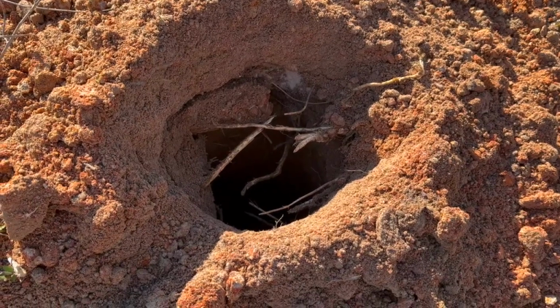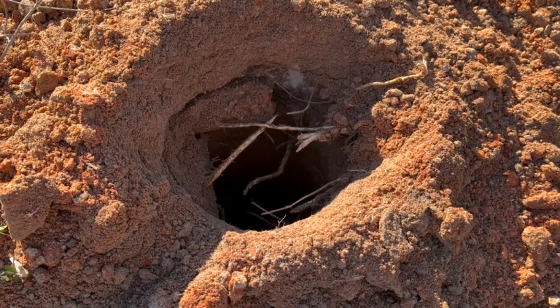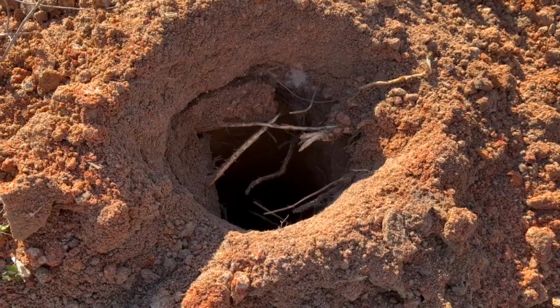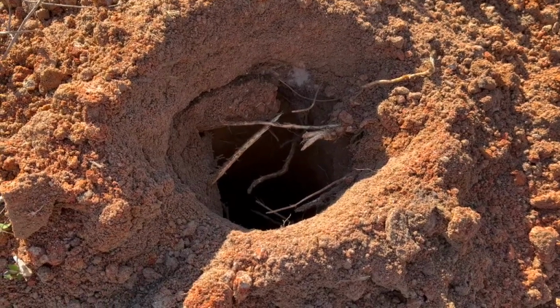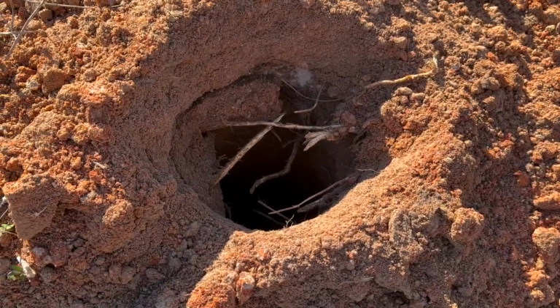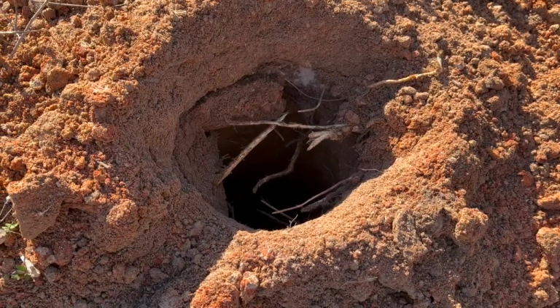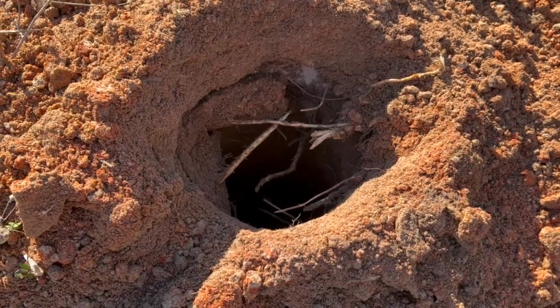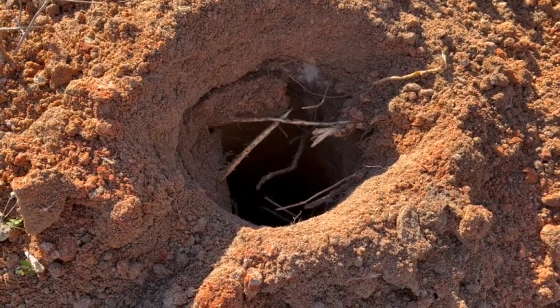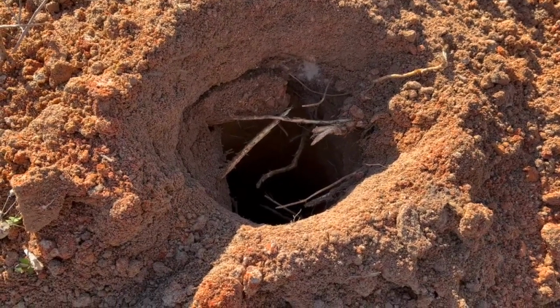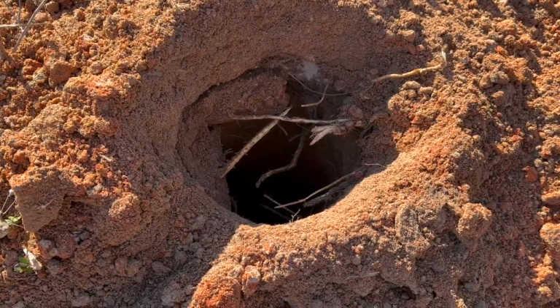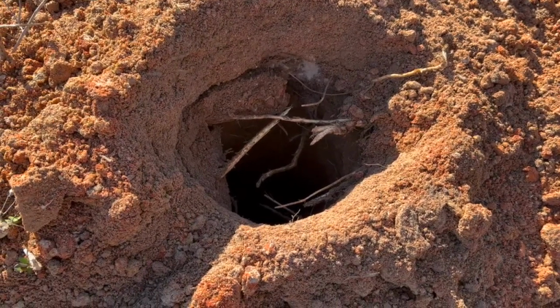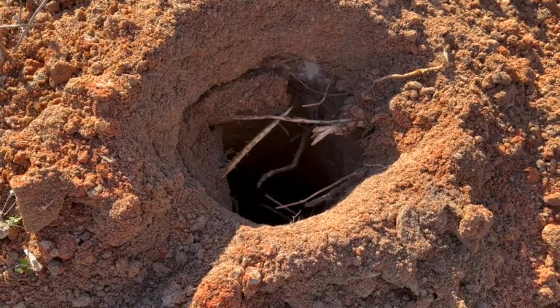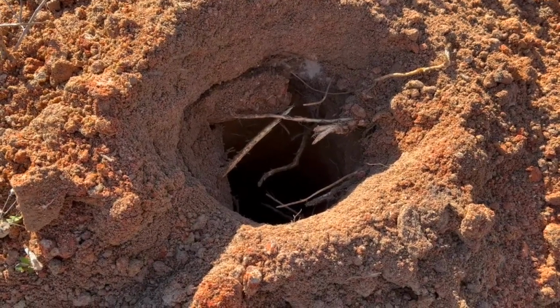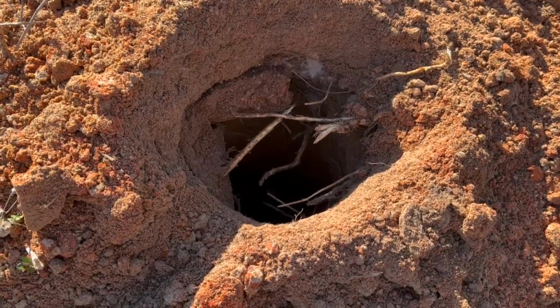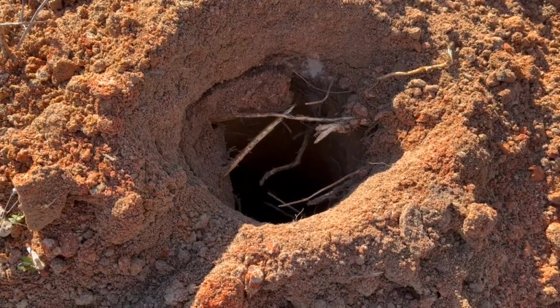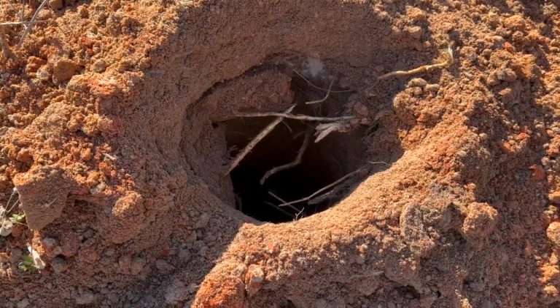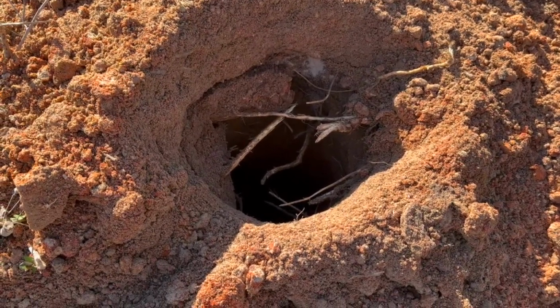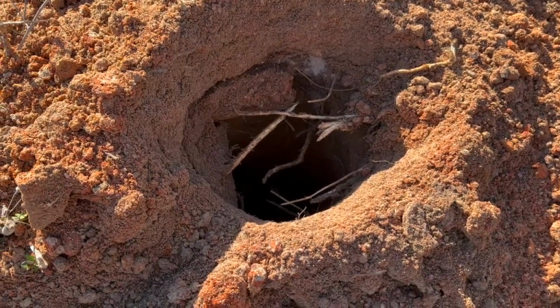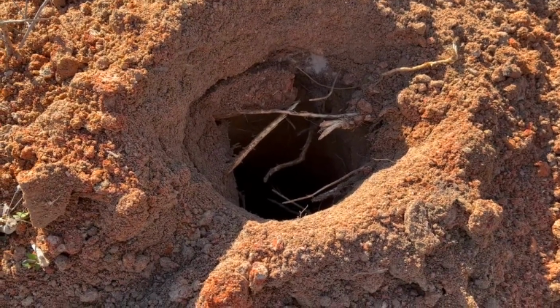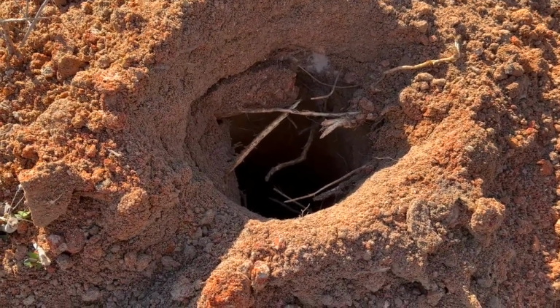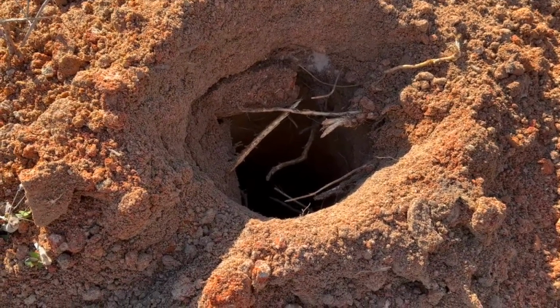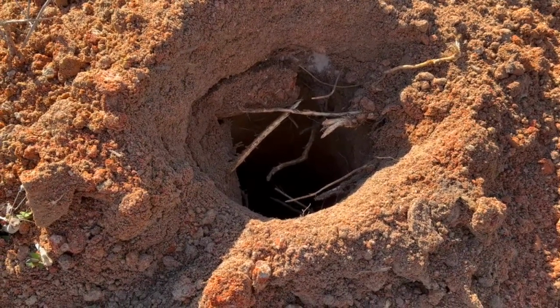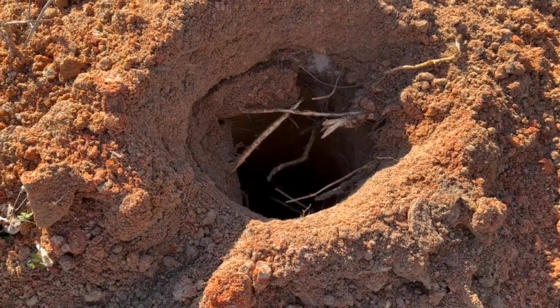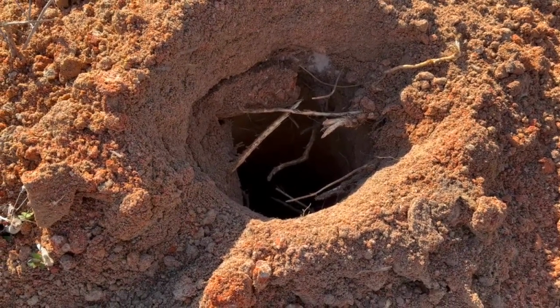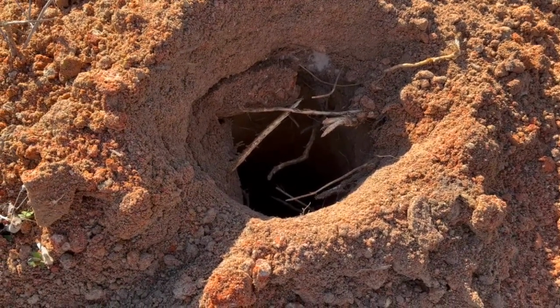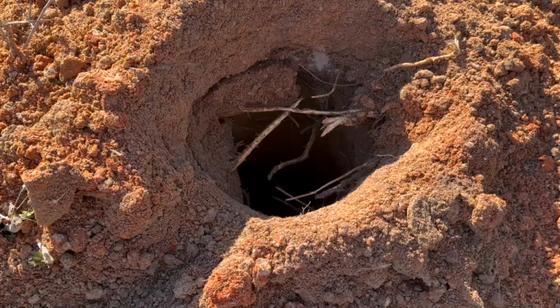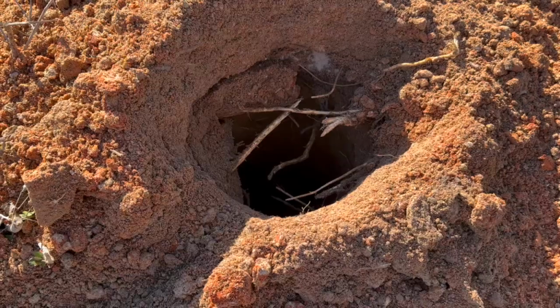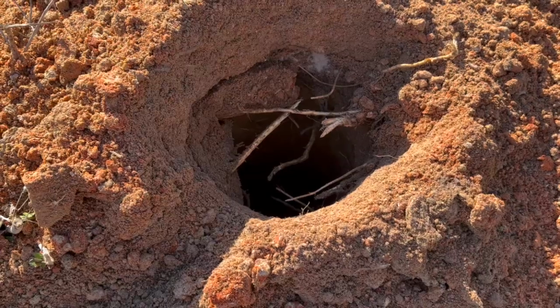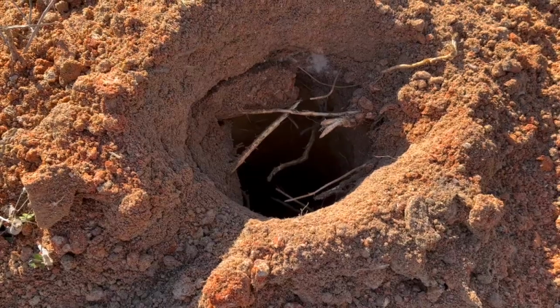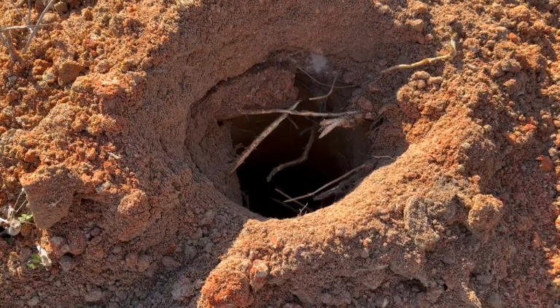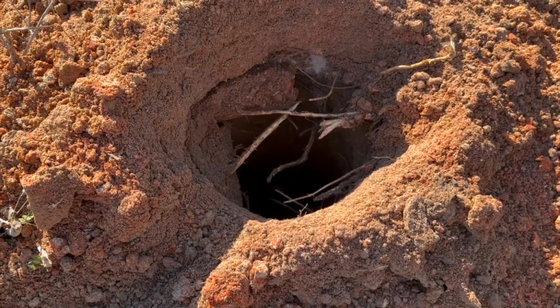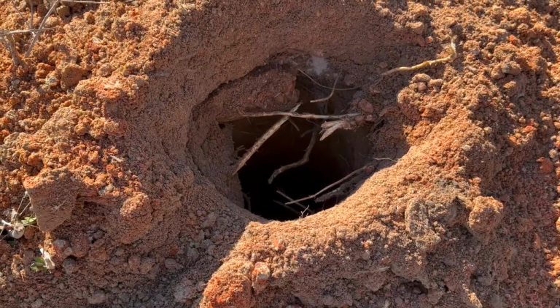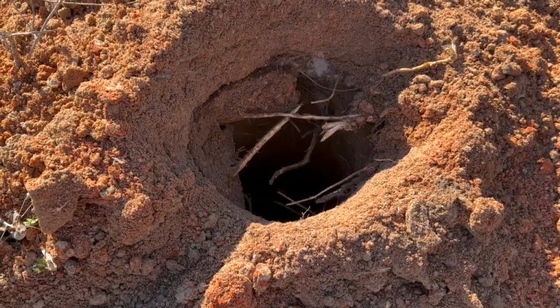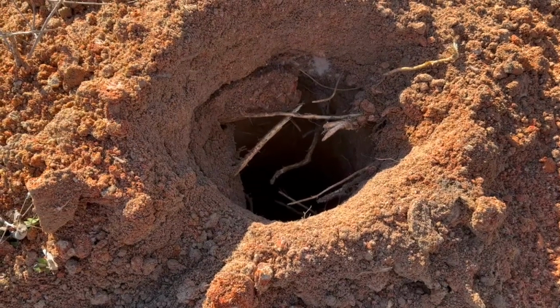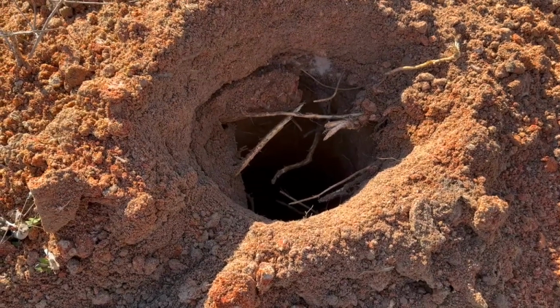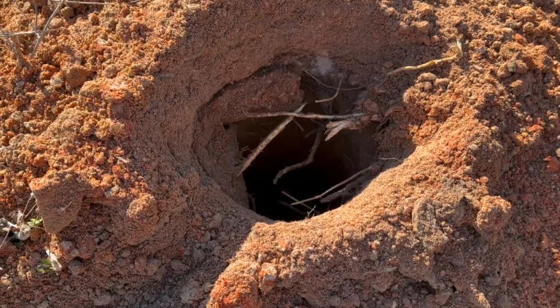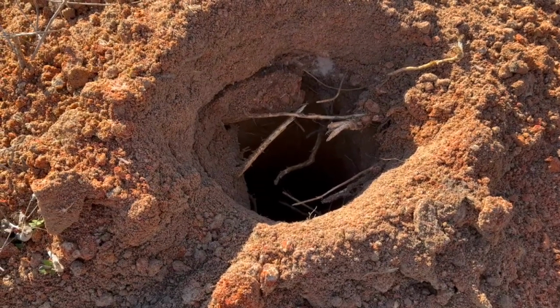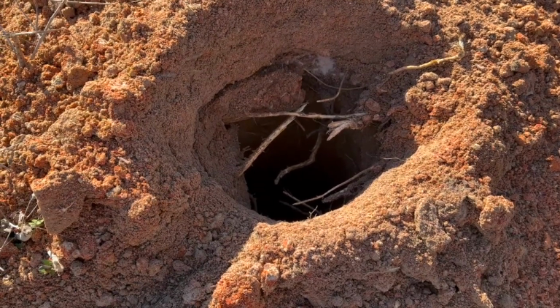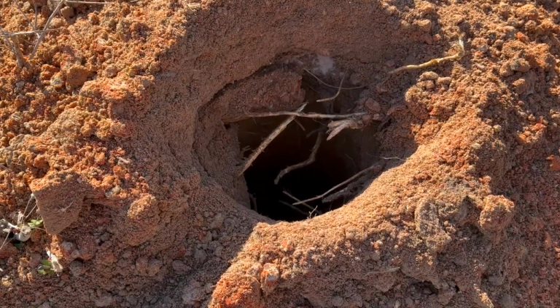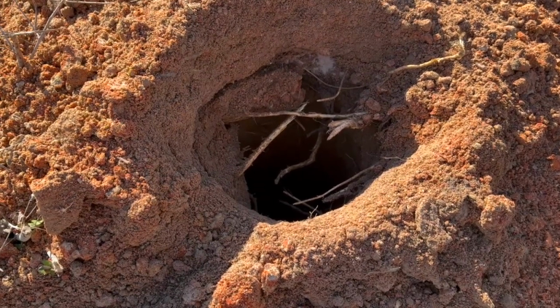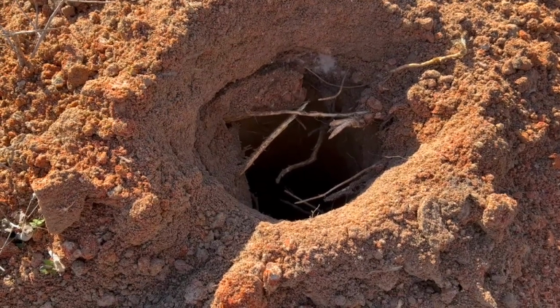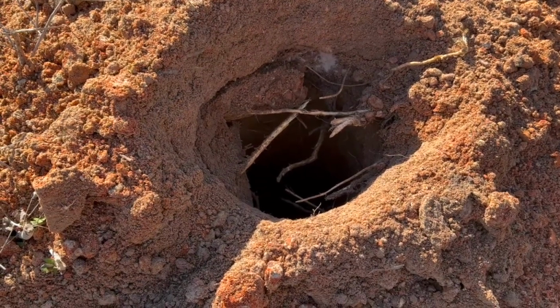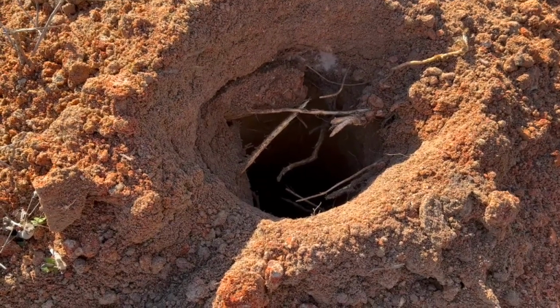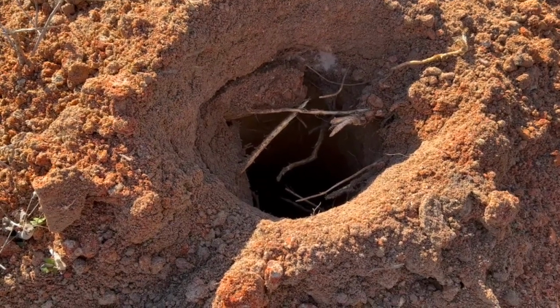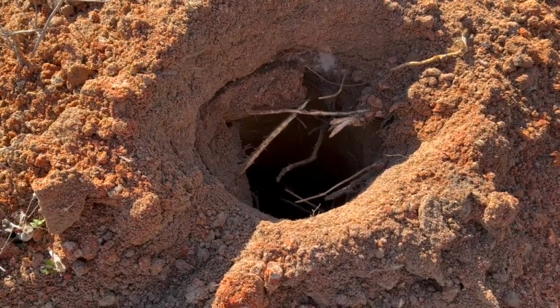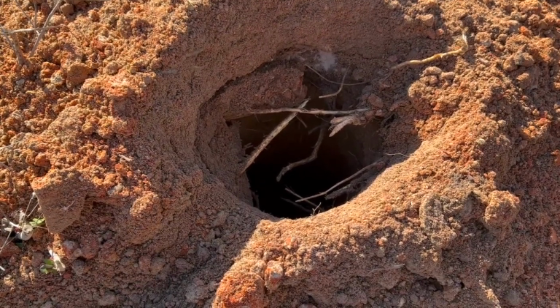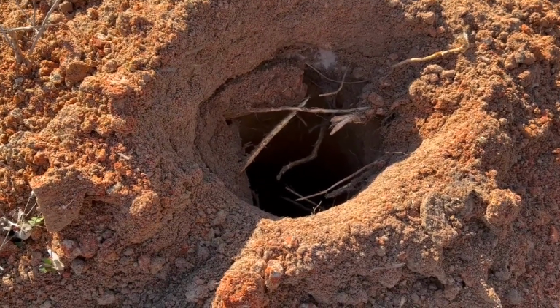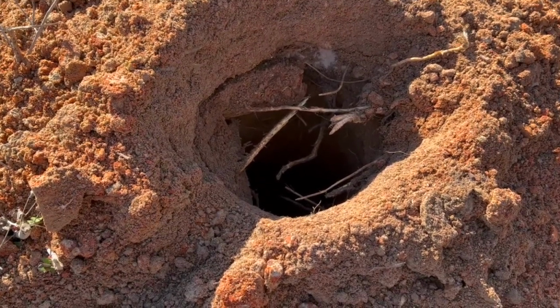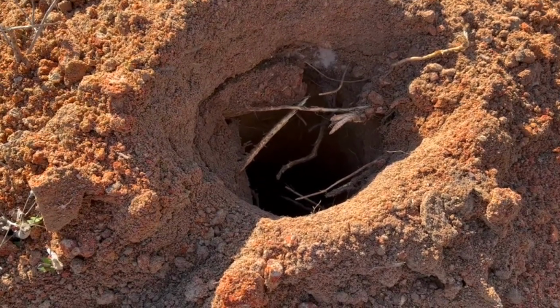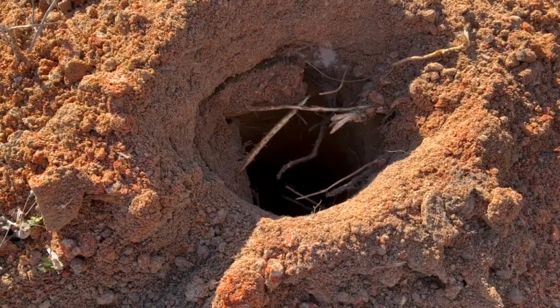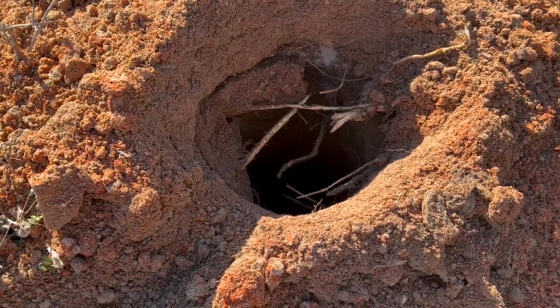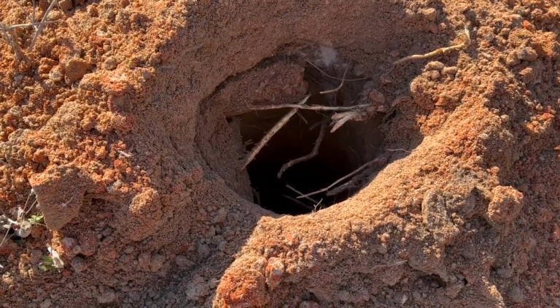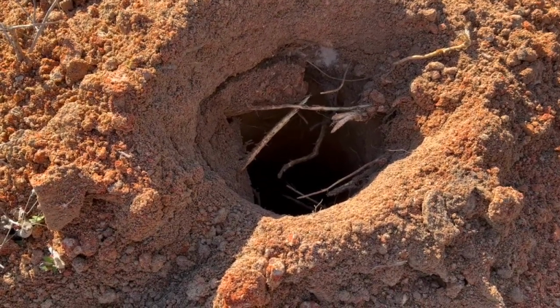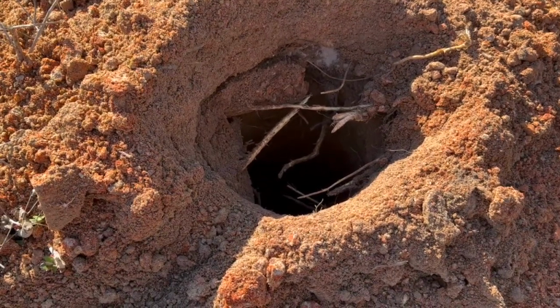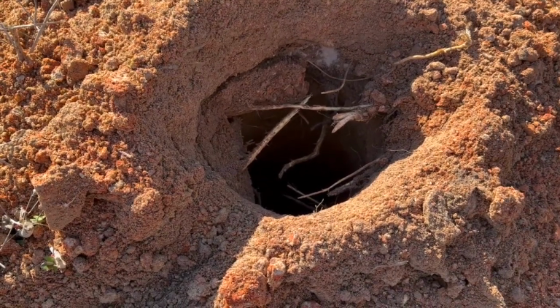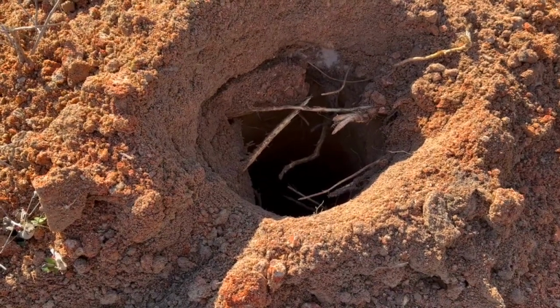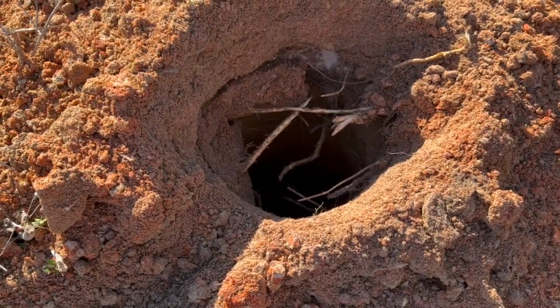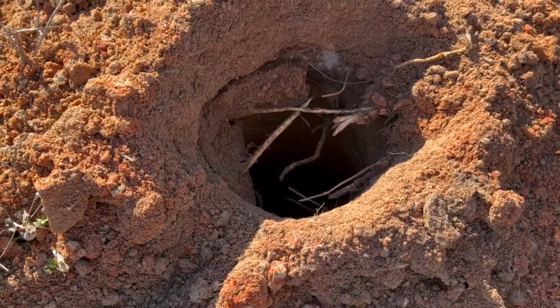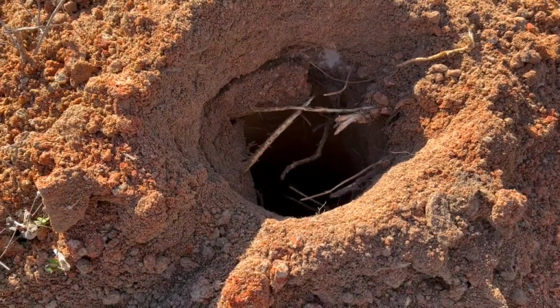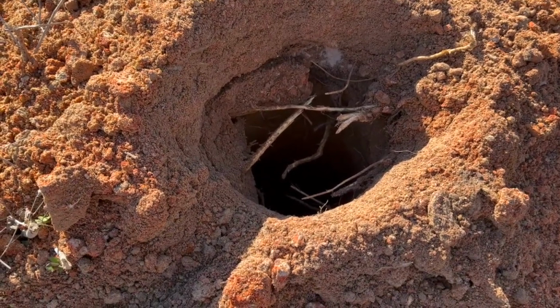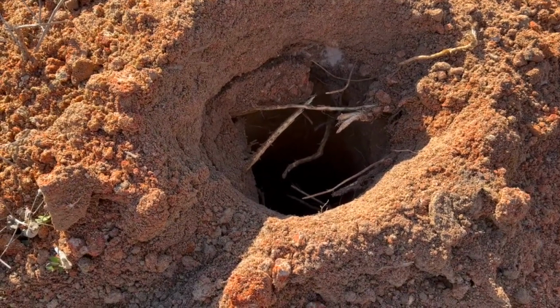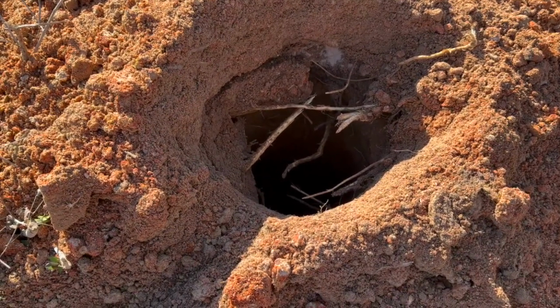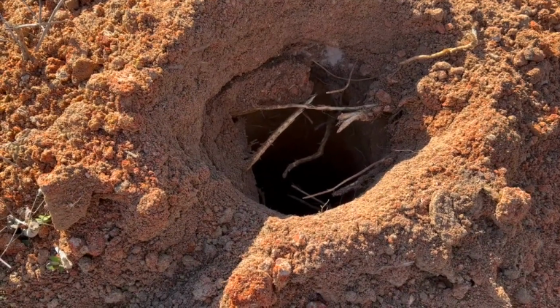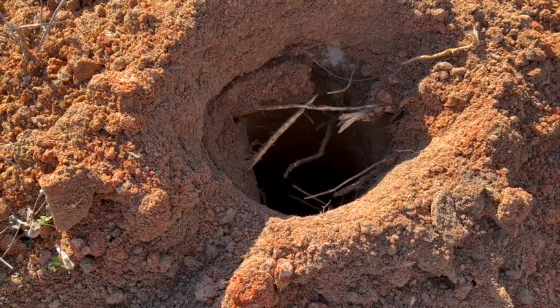One minute, 30 seconds for a three-foot hole.